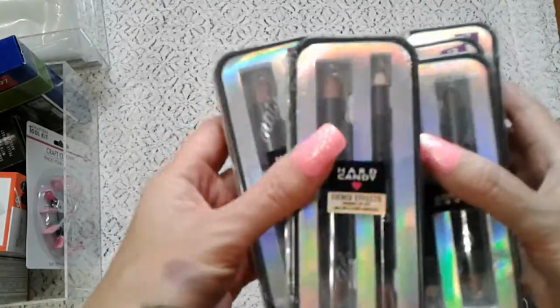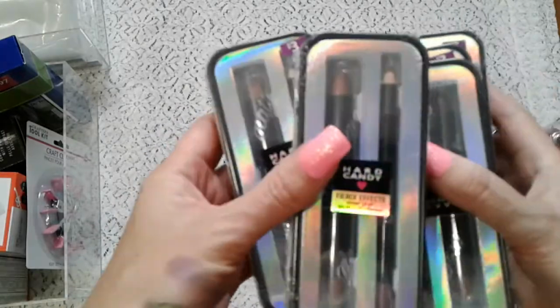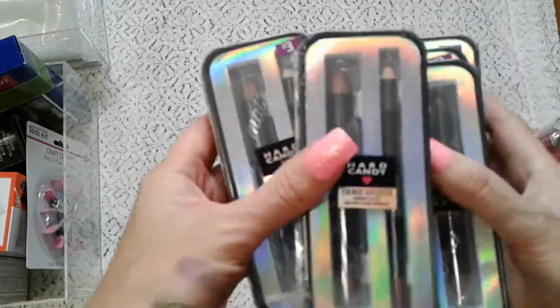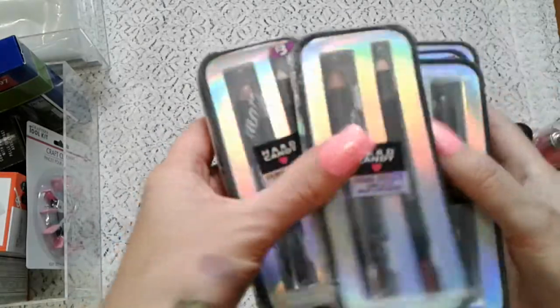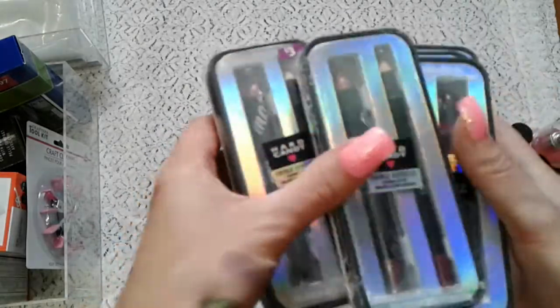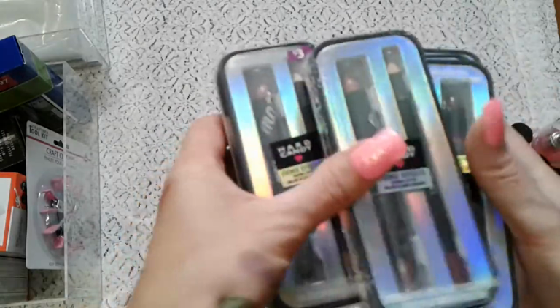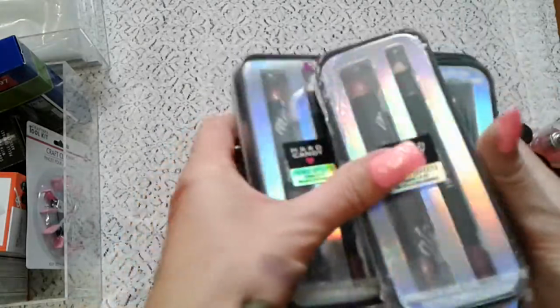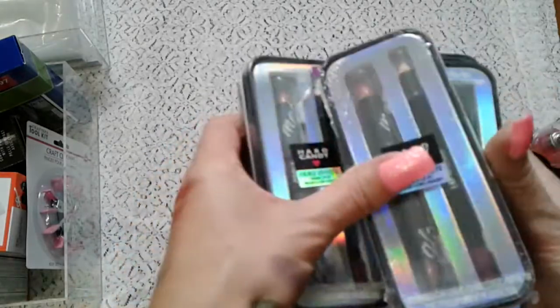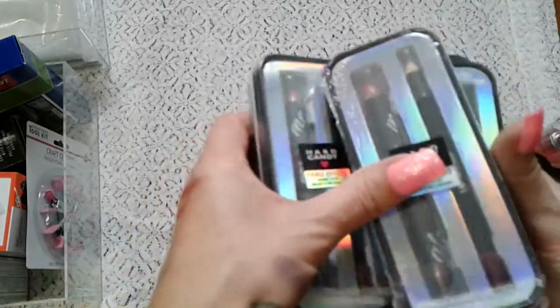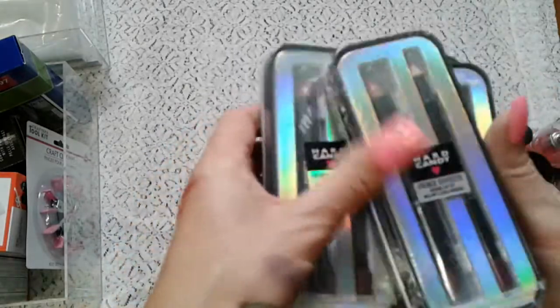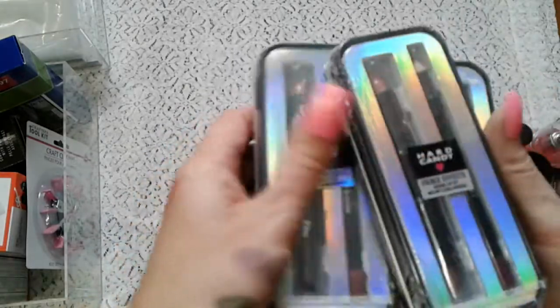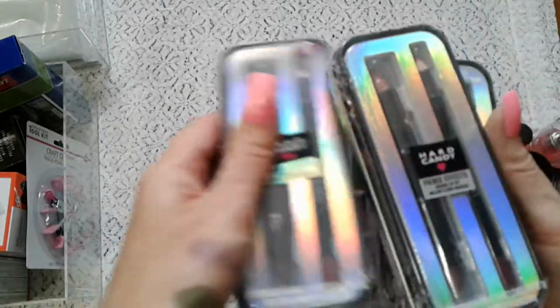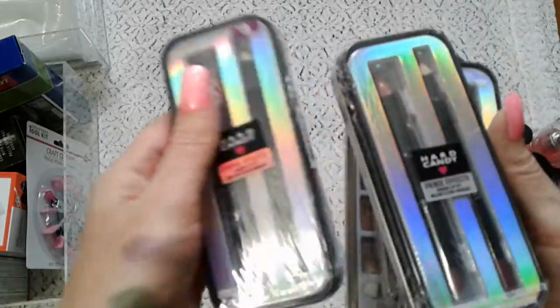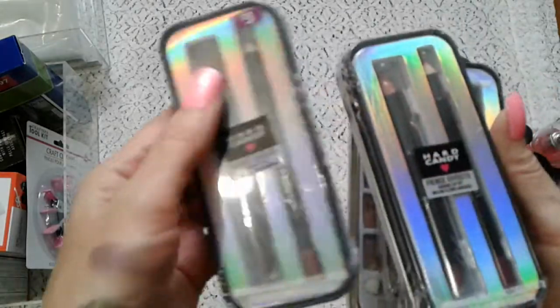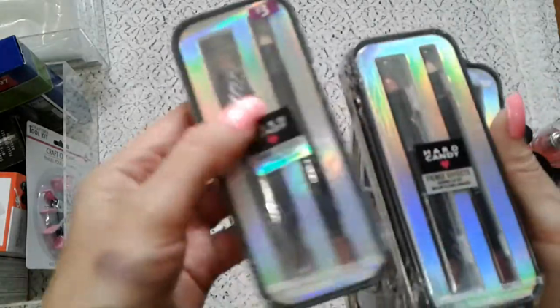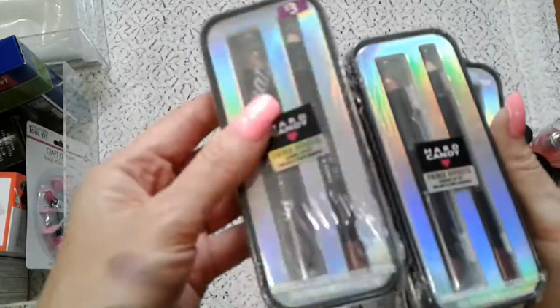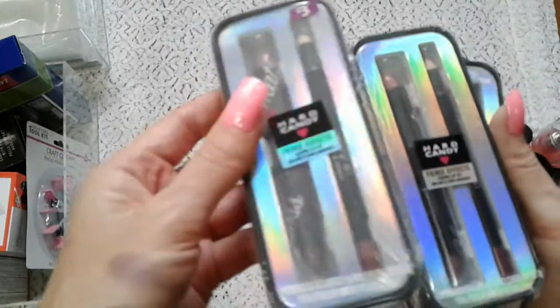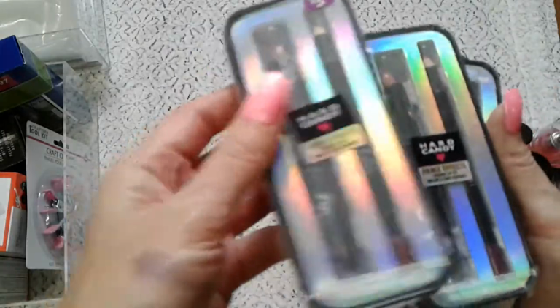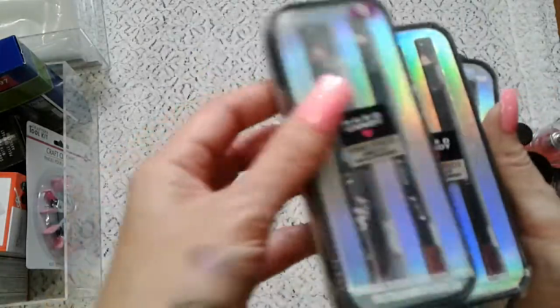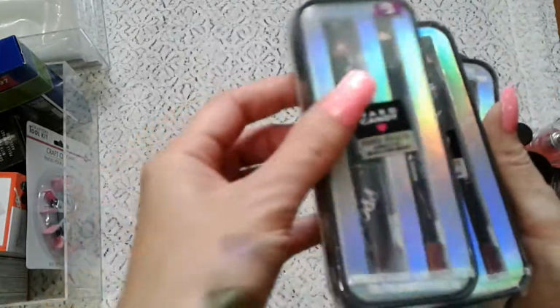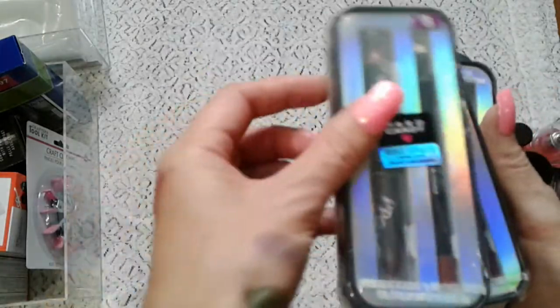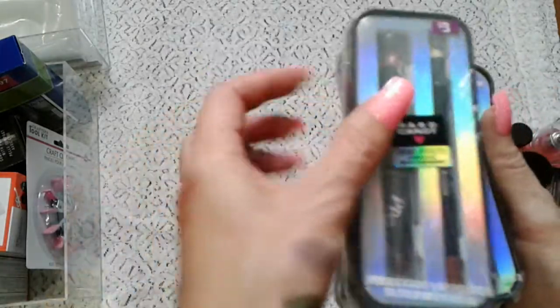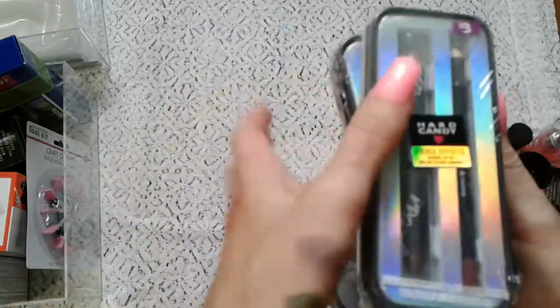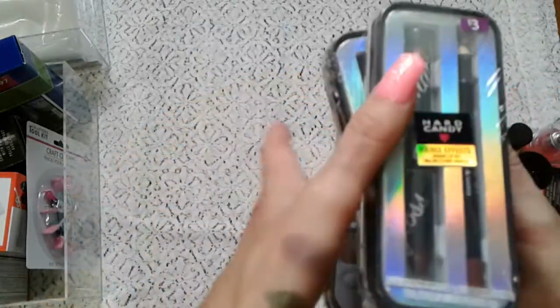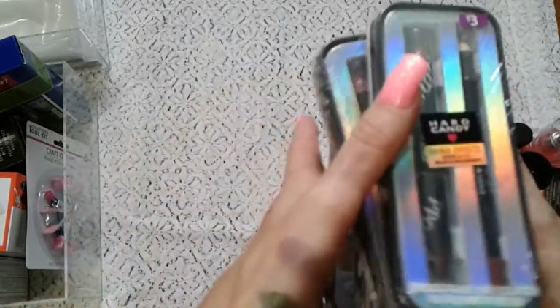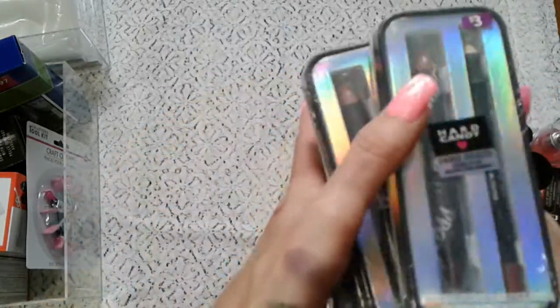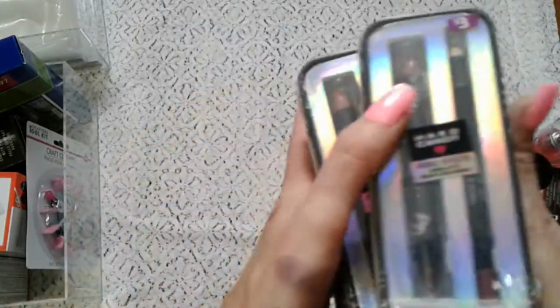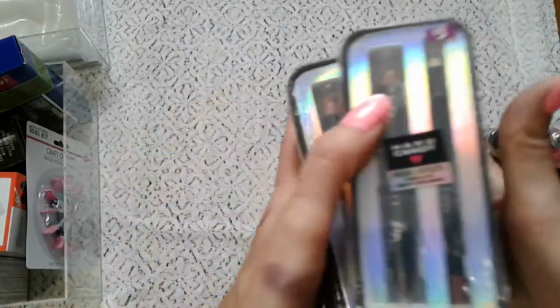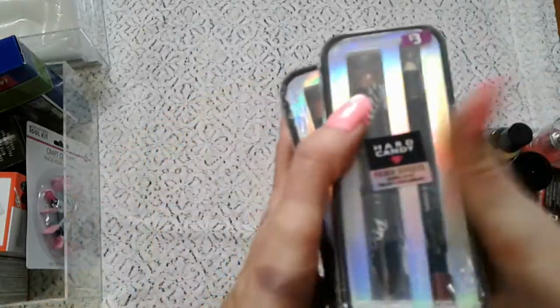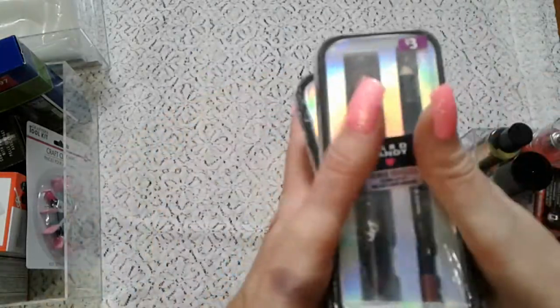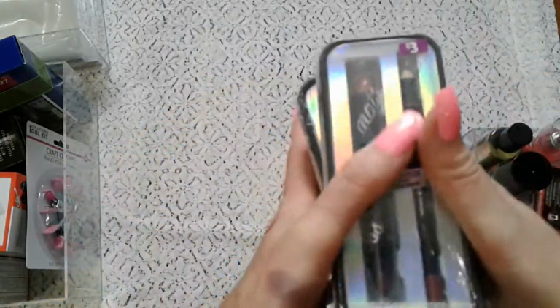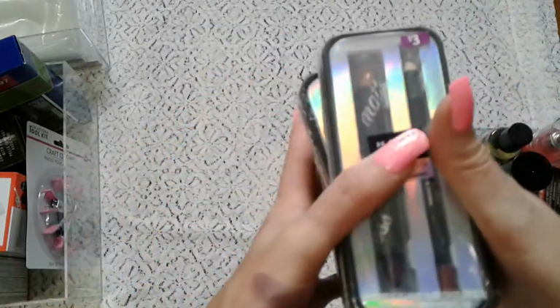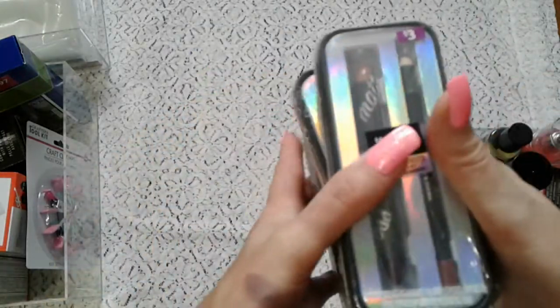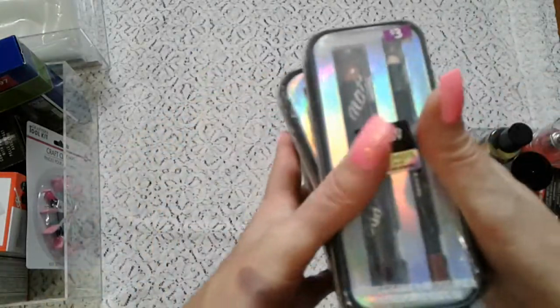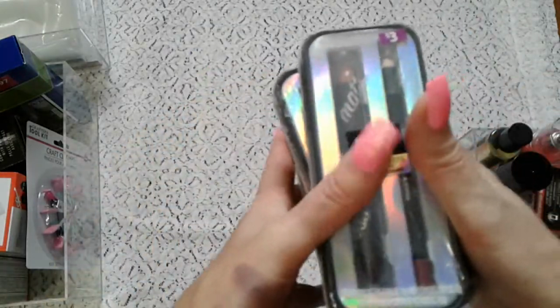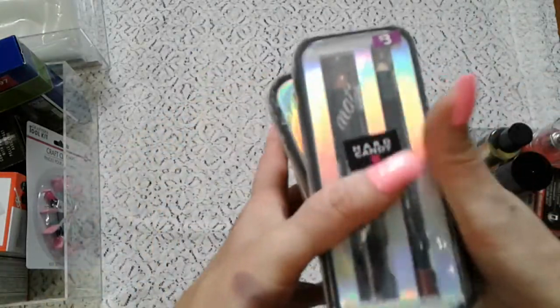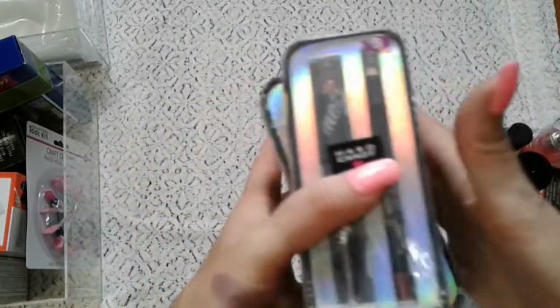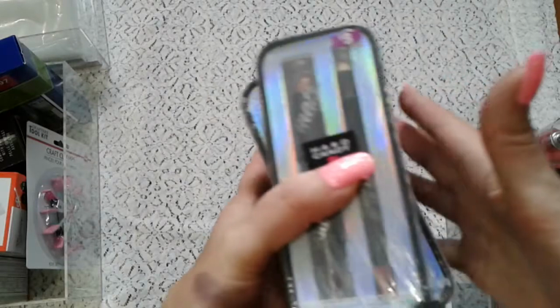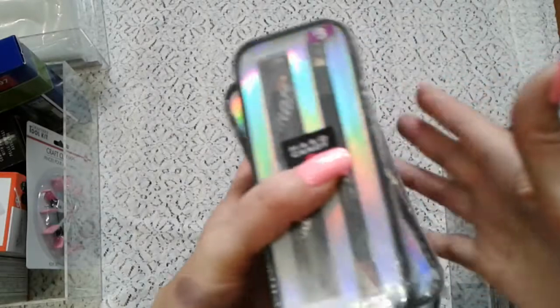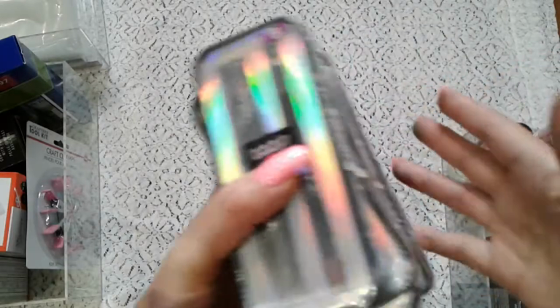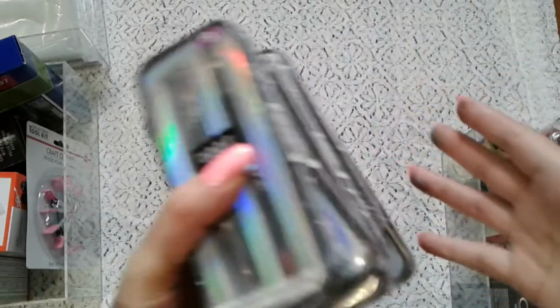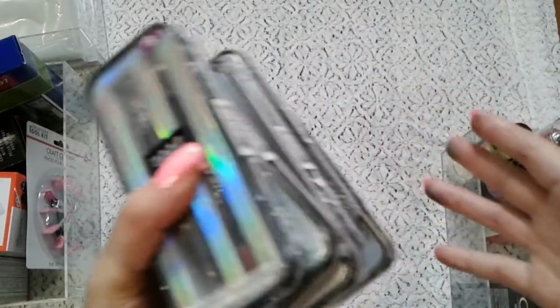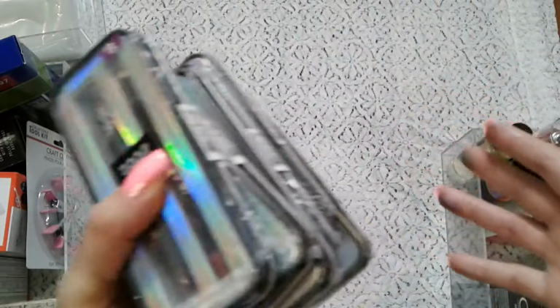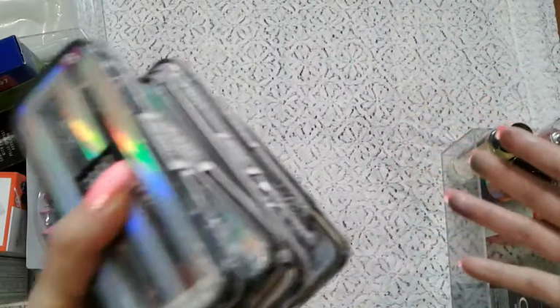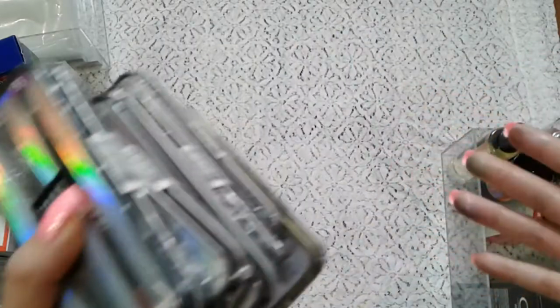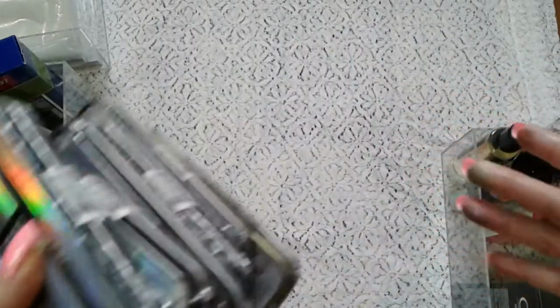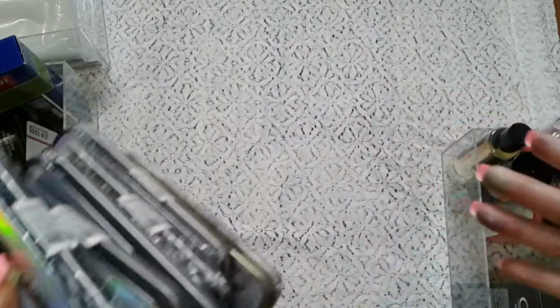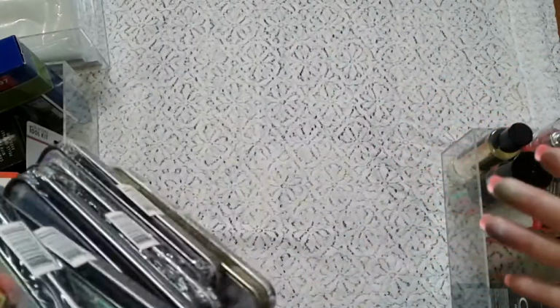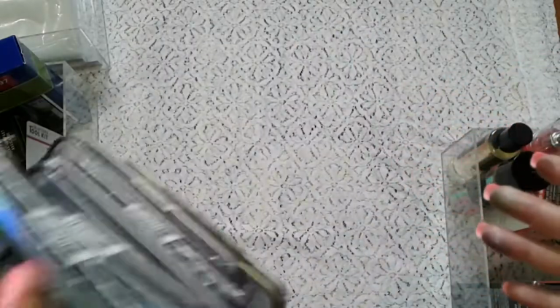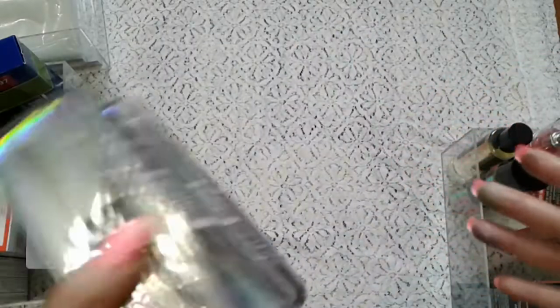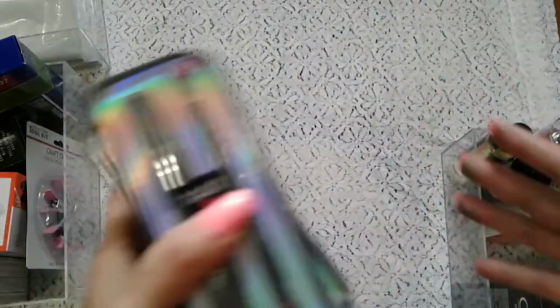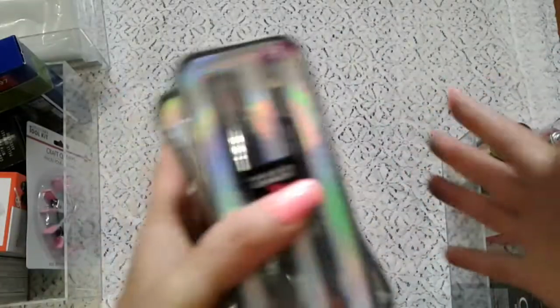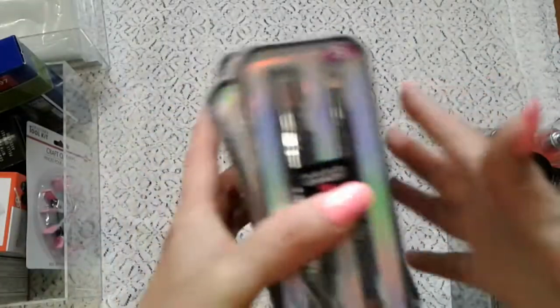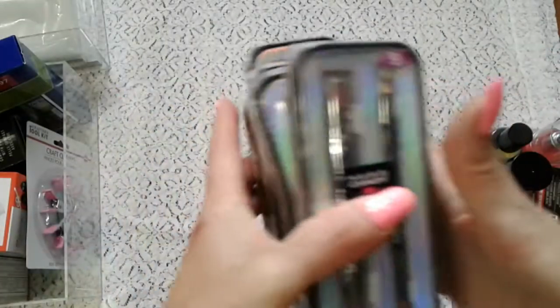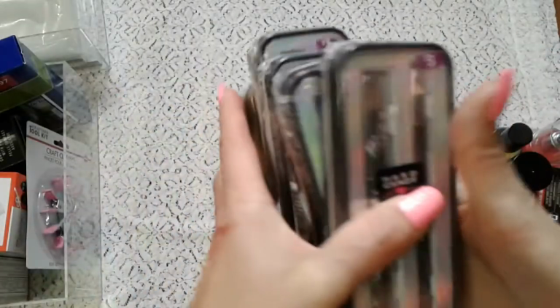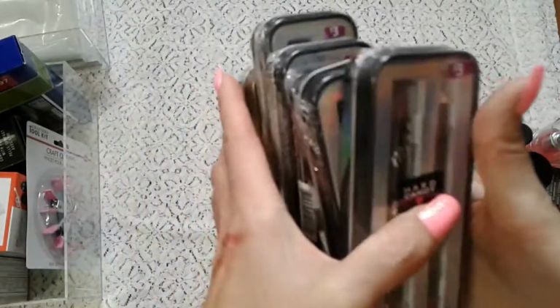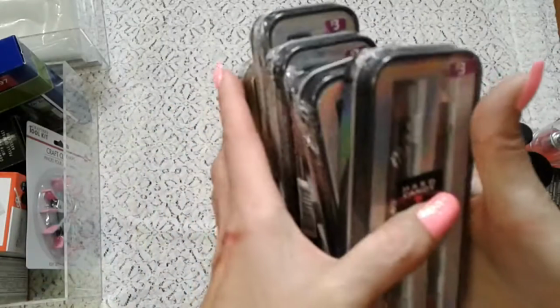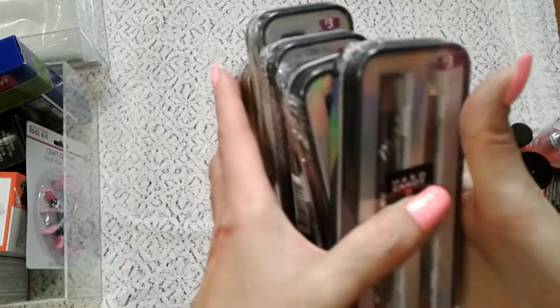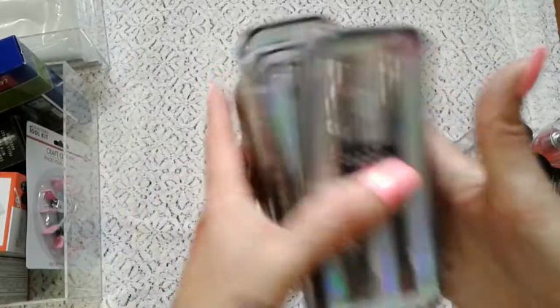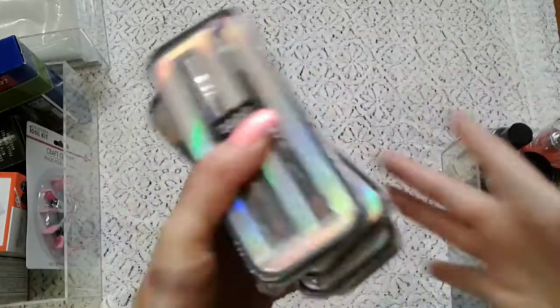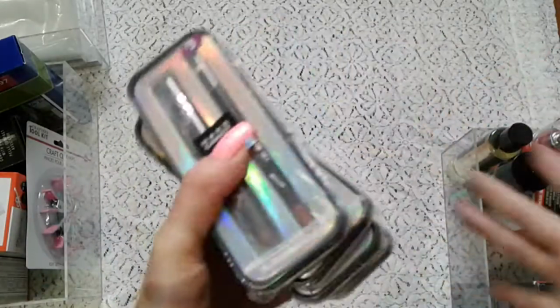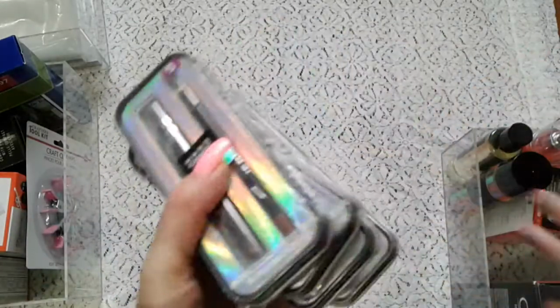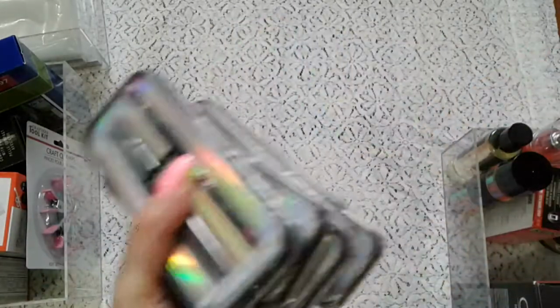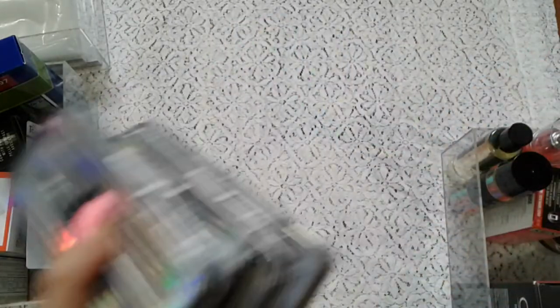This lipstick looks very very creamy, so I will try it in some video and do first impressions, then I can tell you if I like it or not.